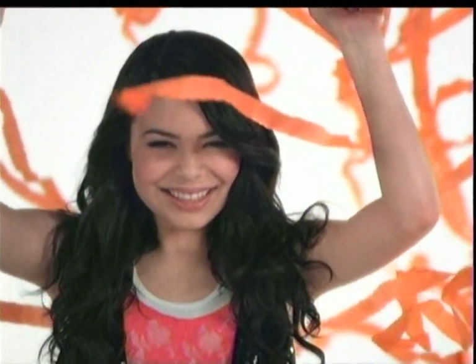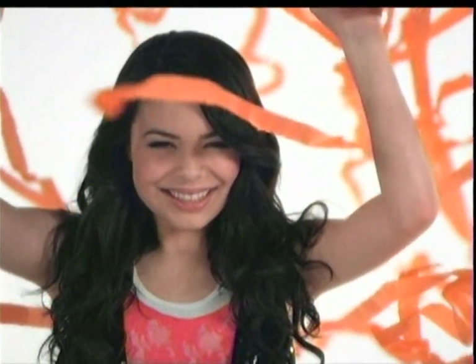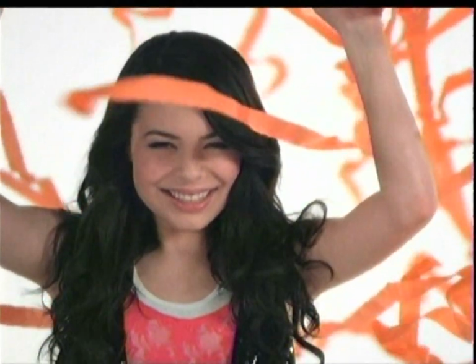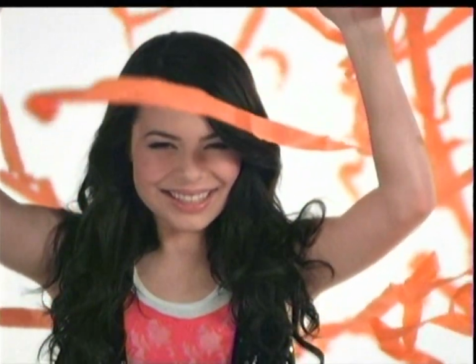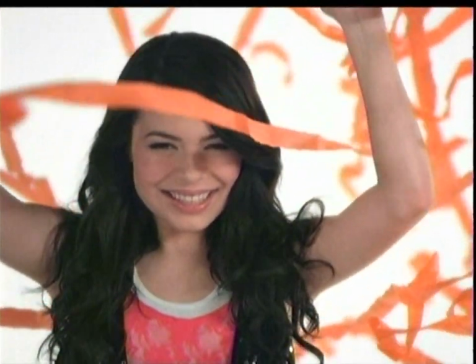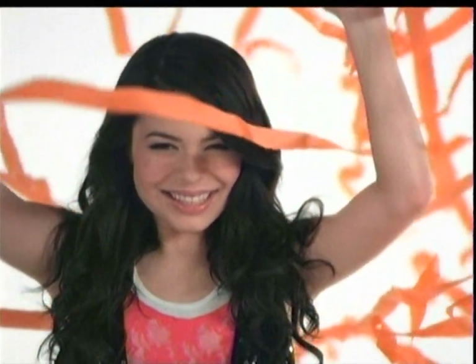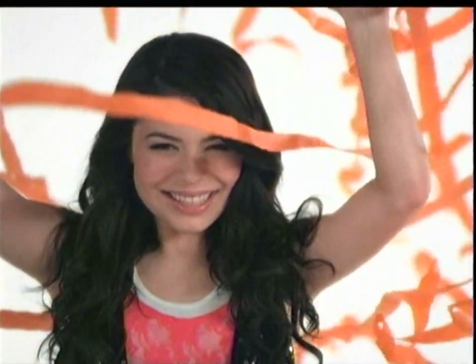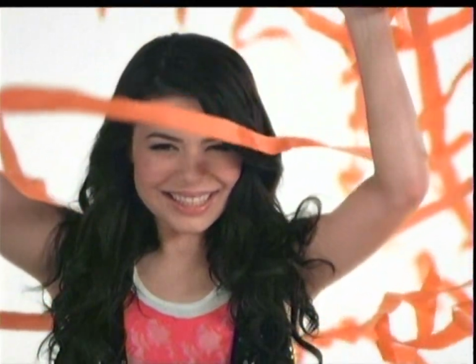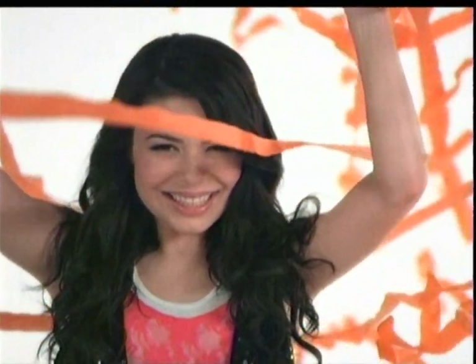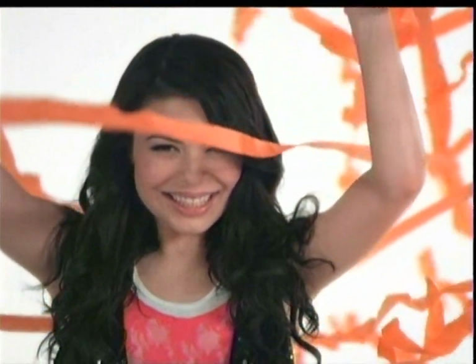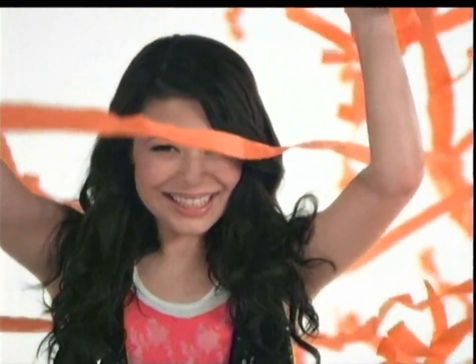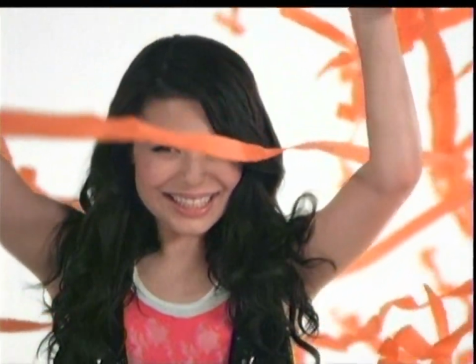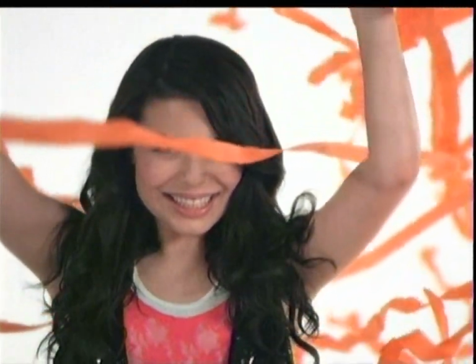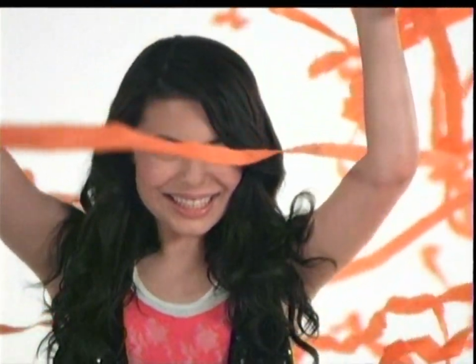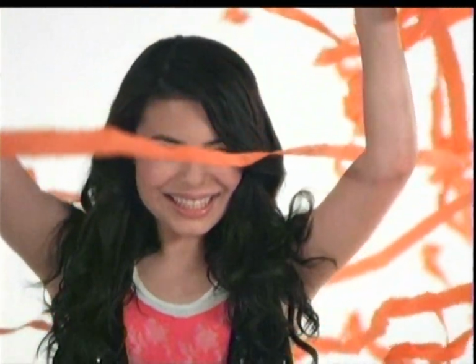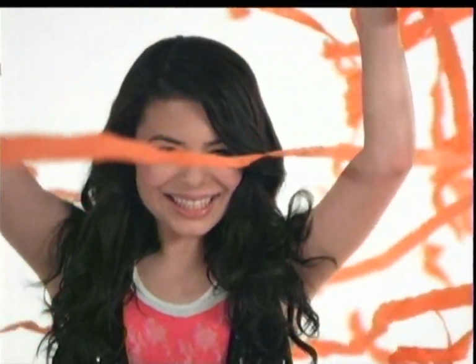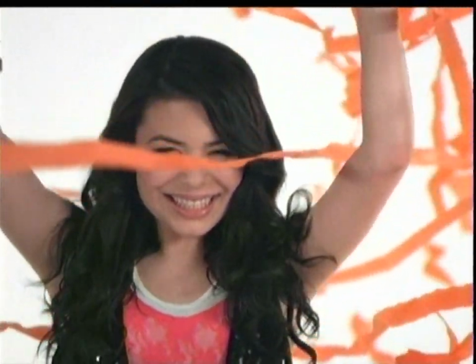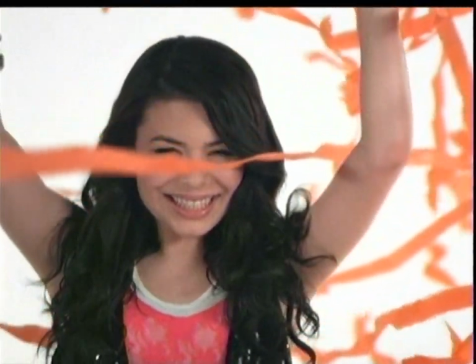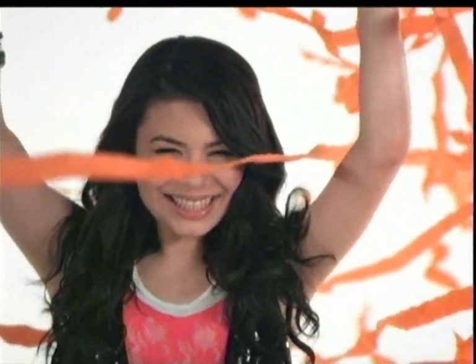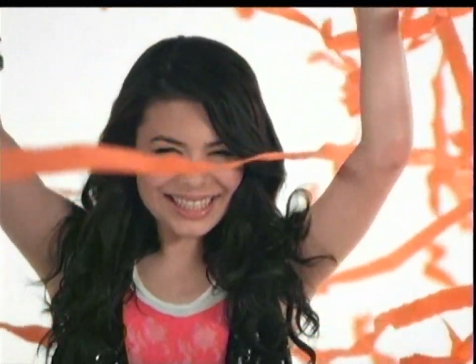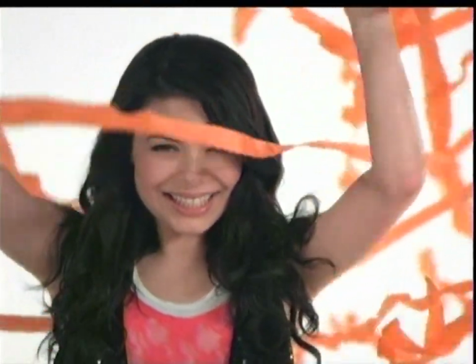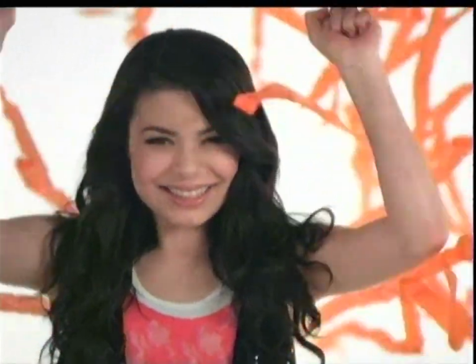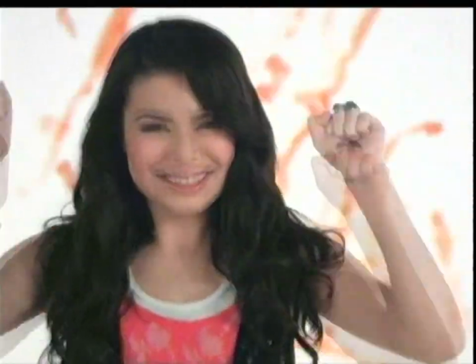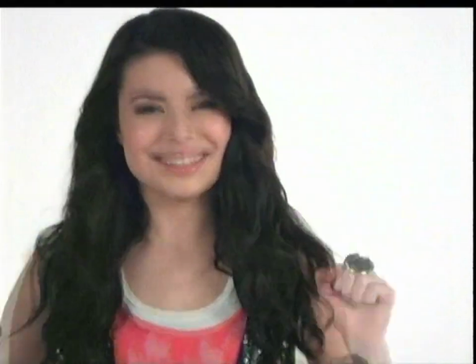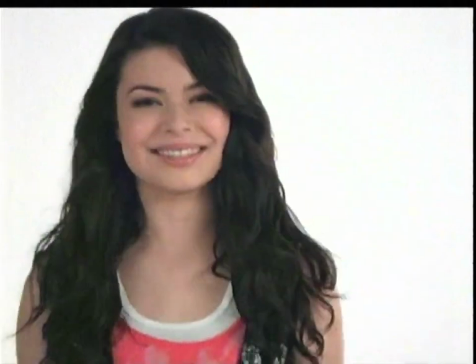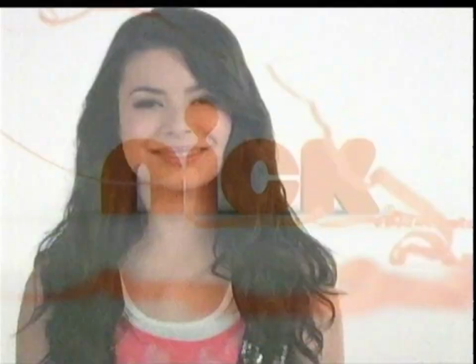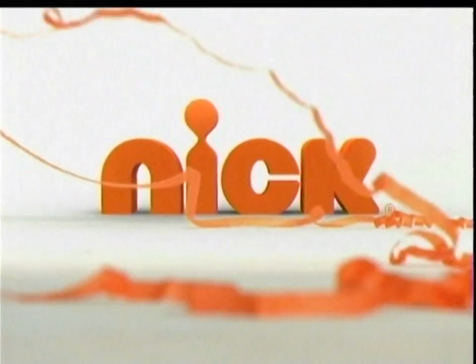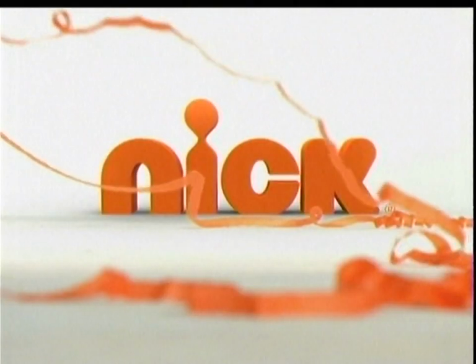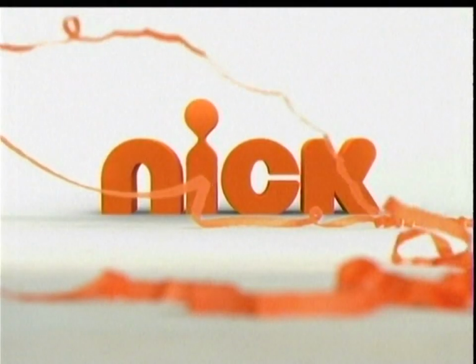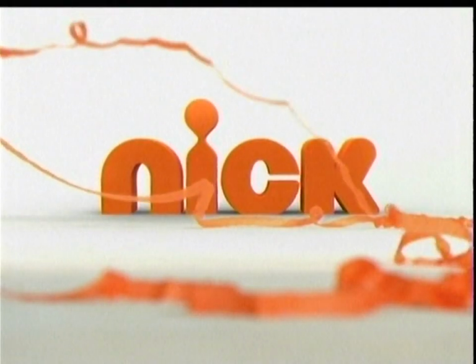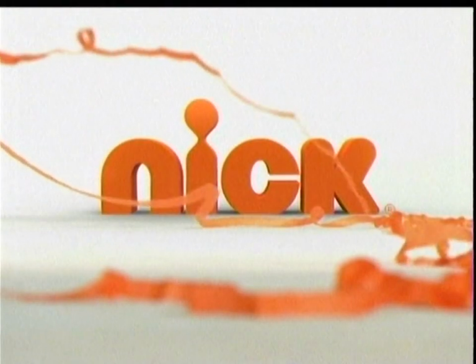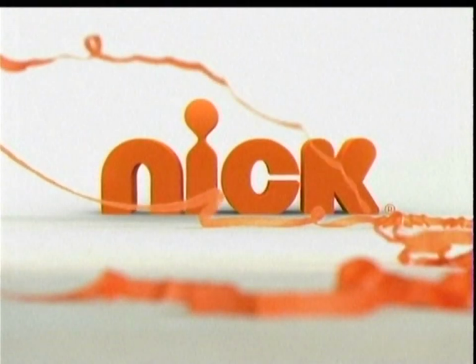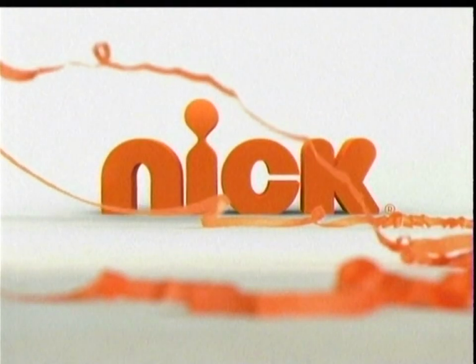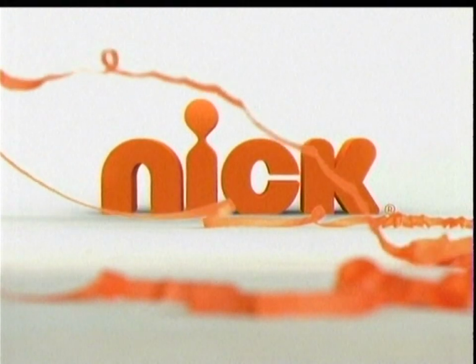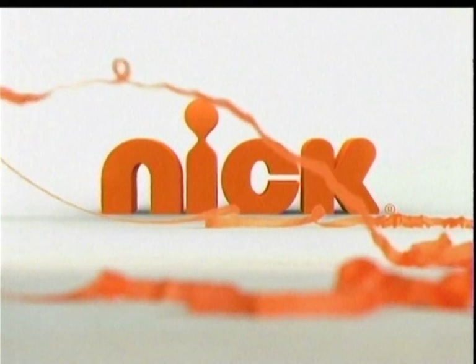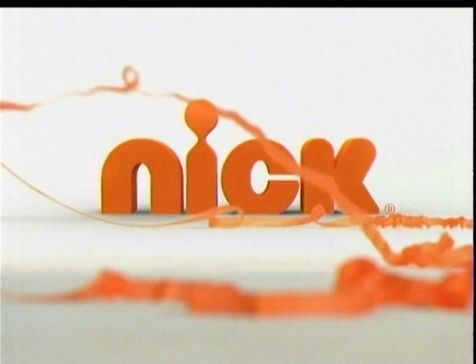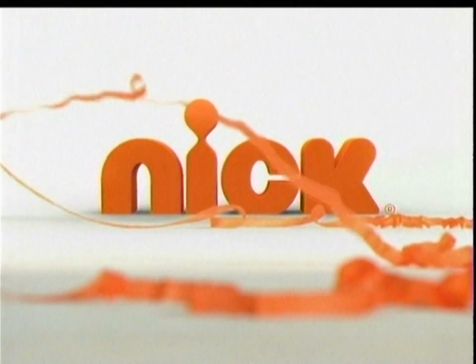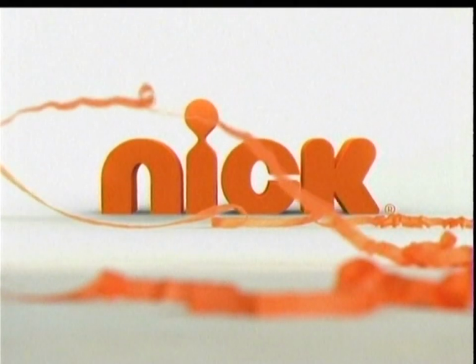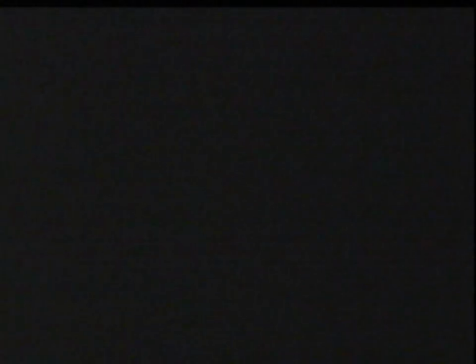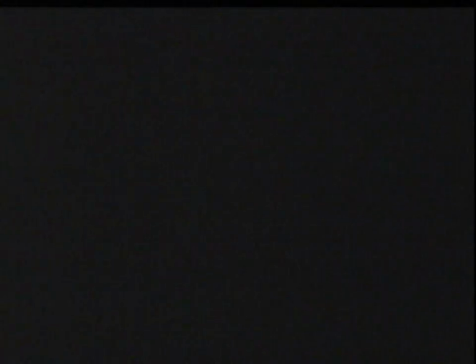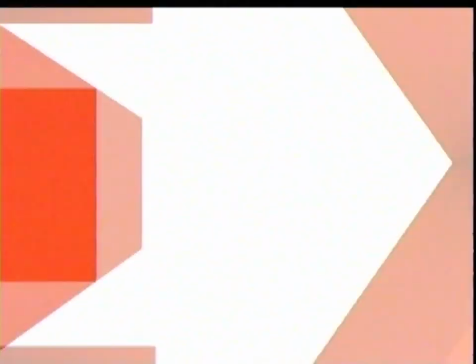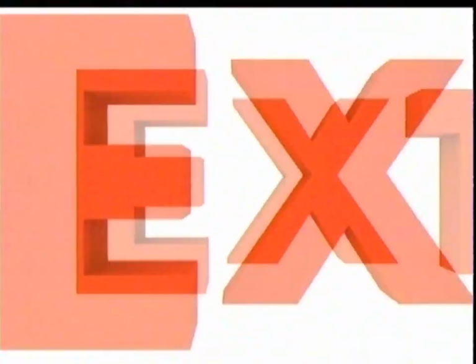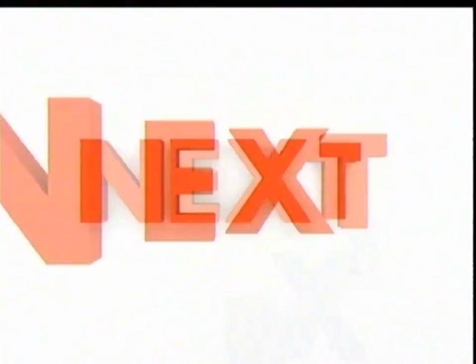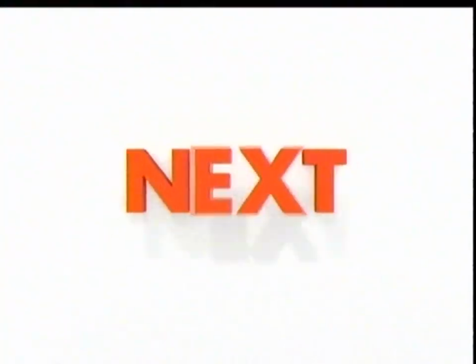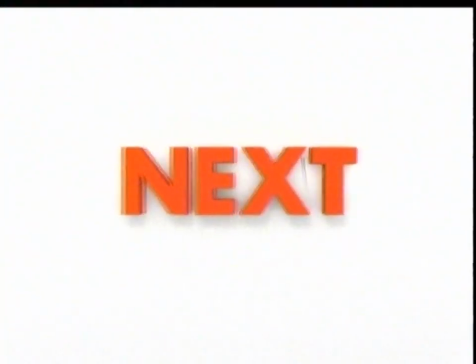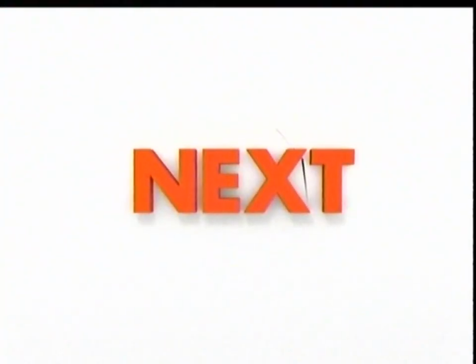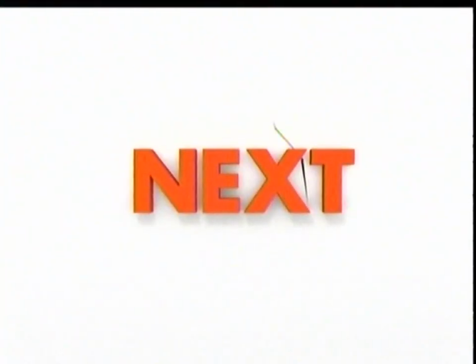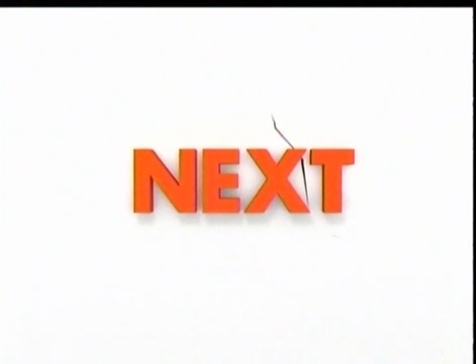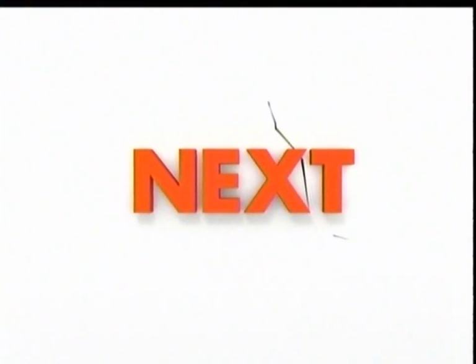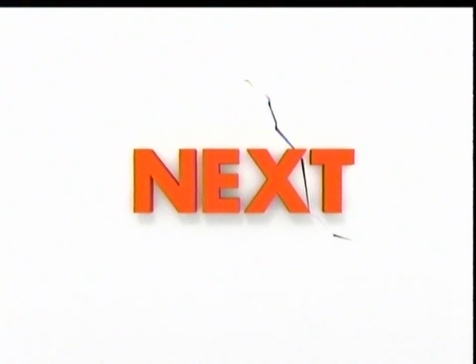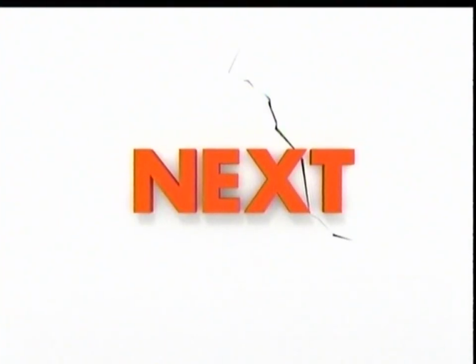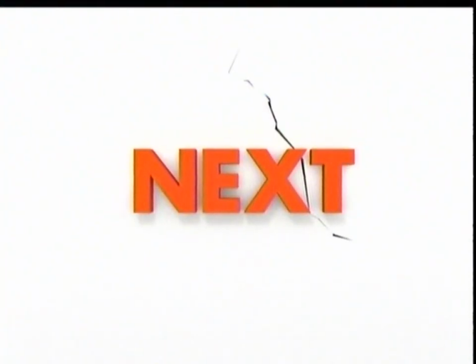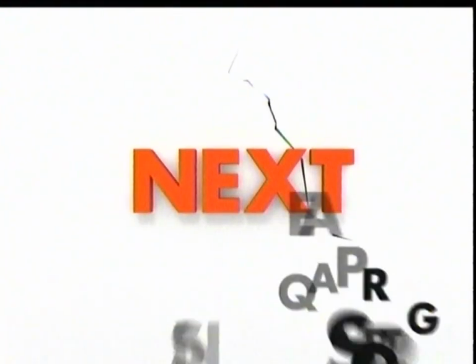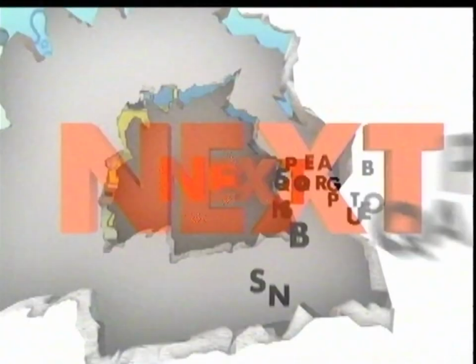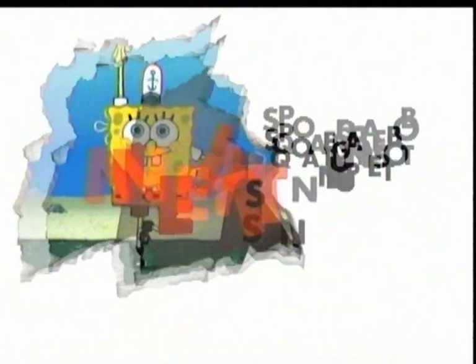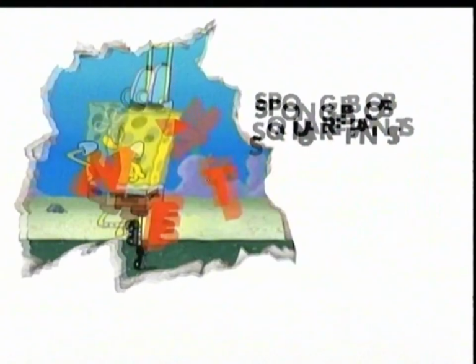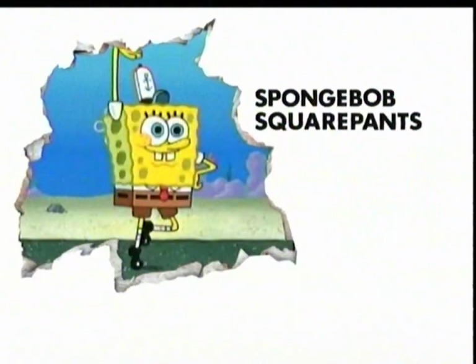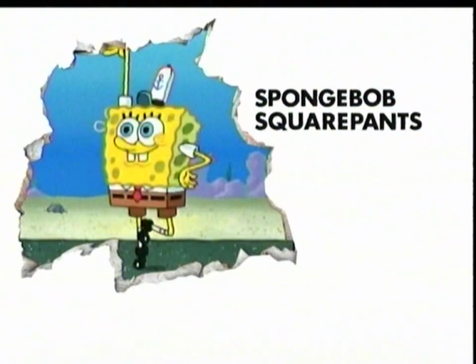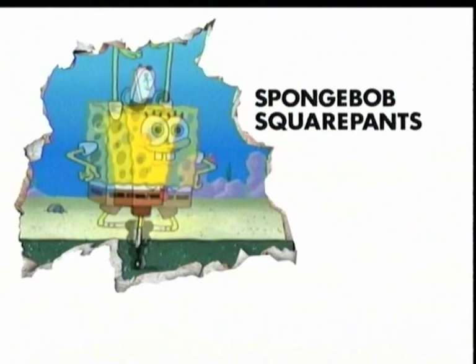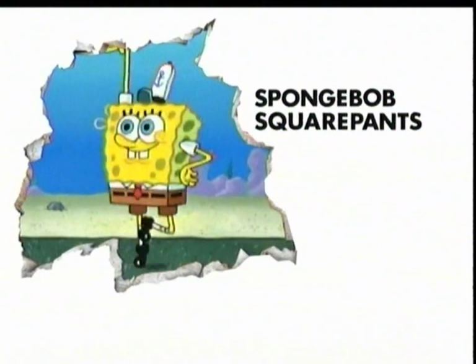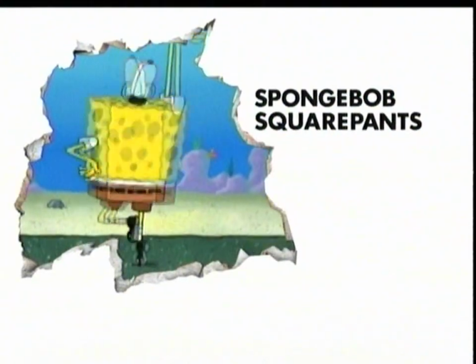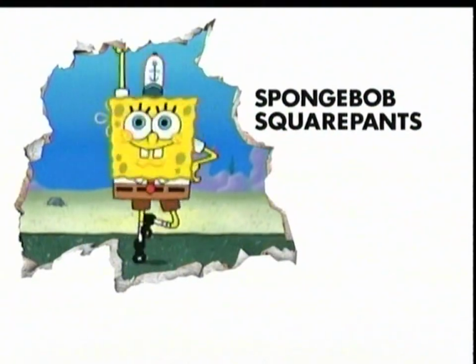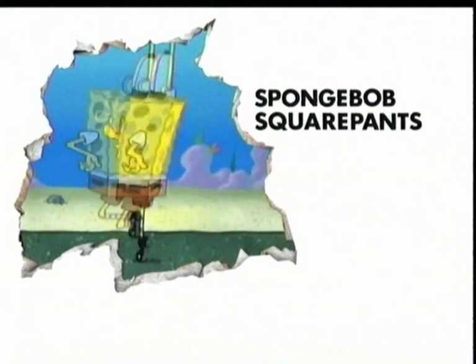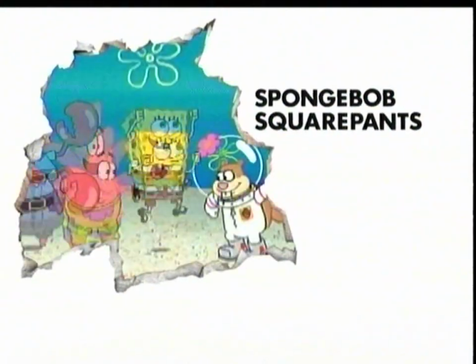Now here's more iCarly. Up next, it's Spongebob.